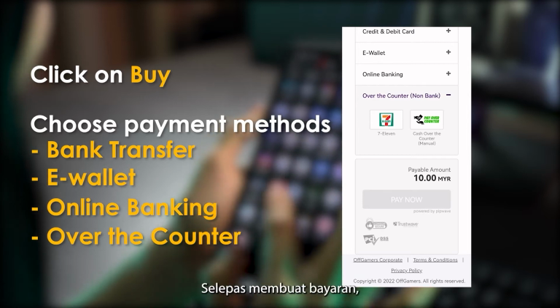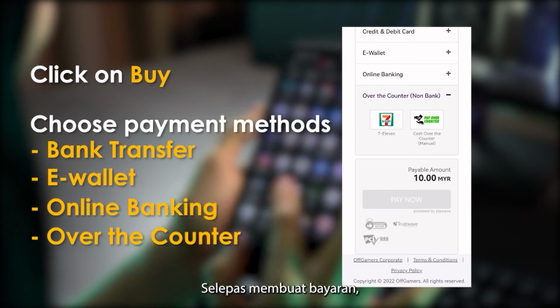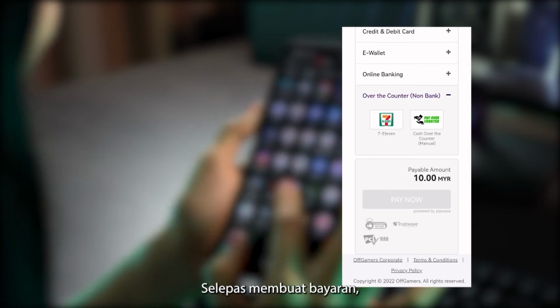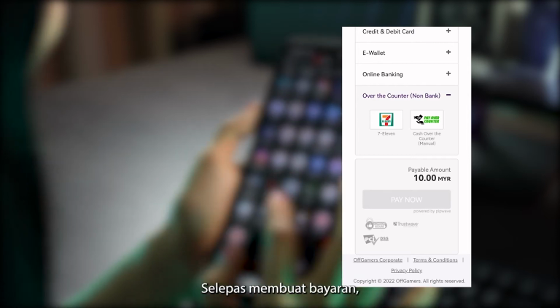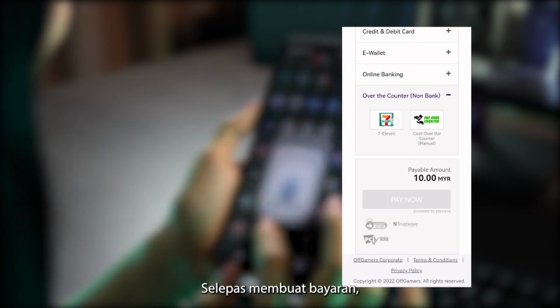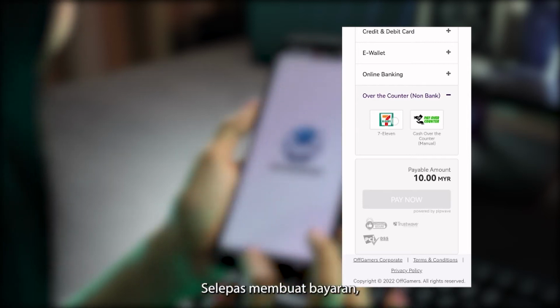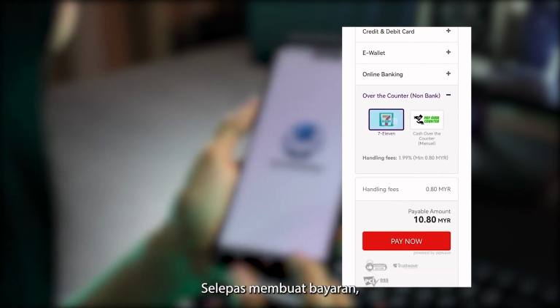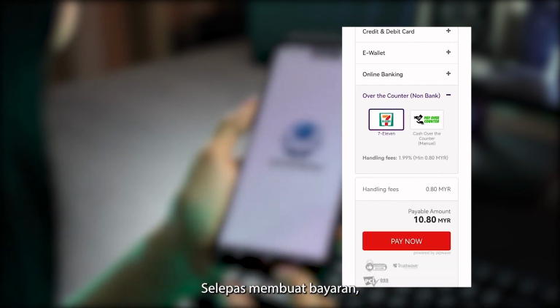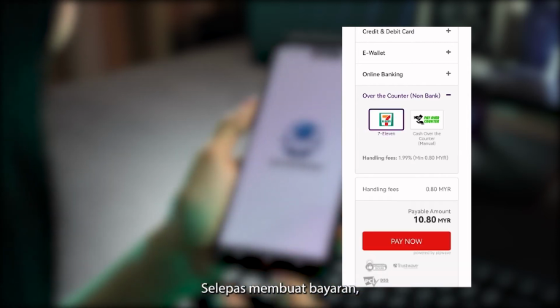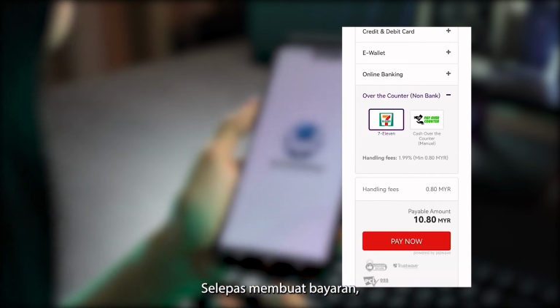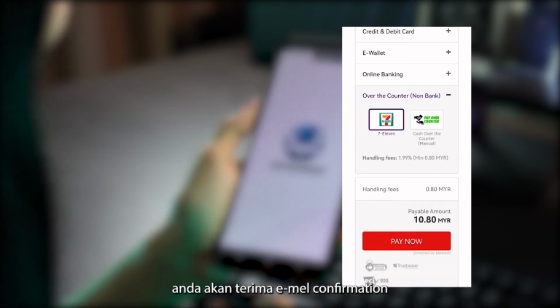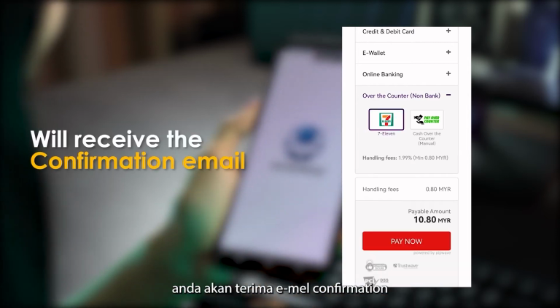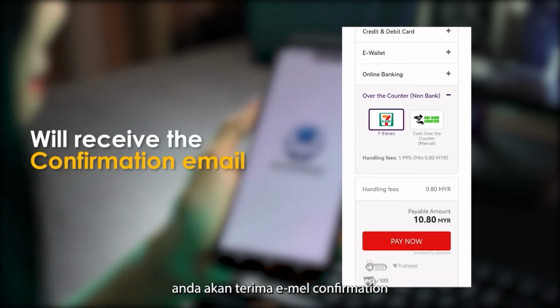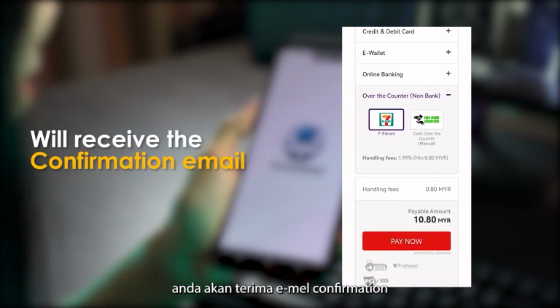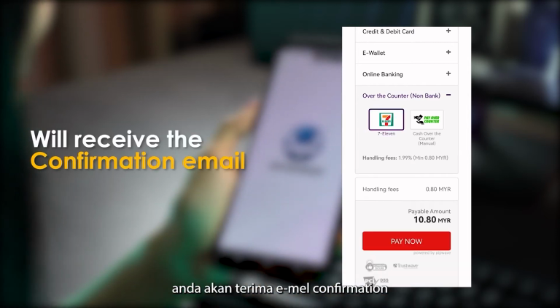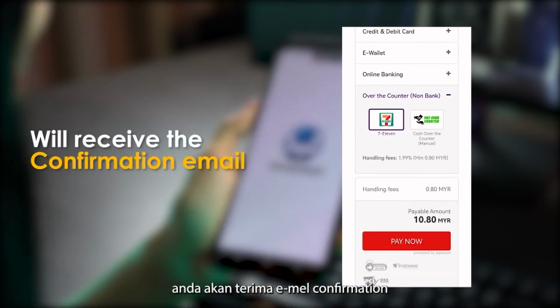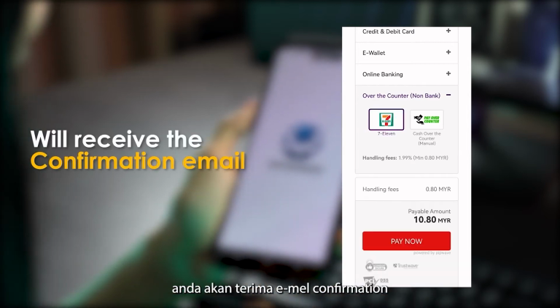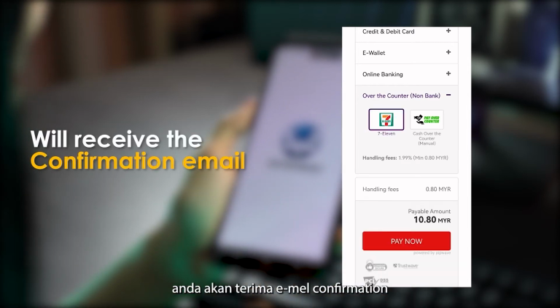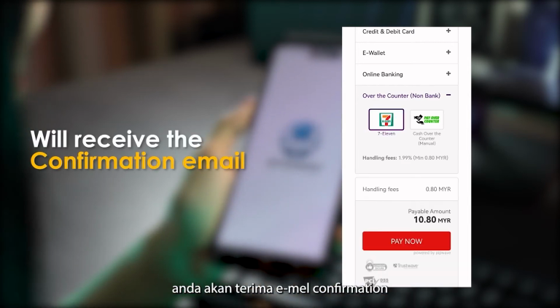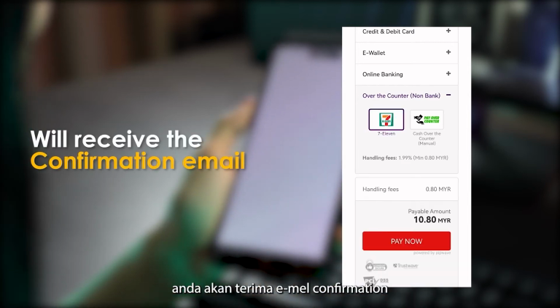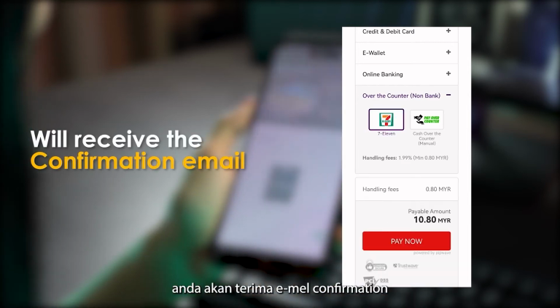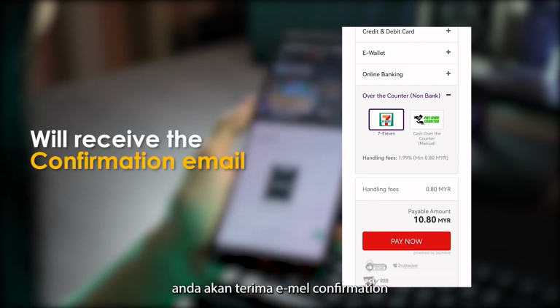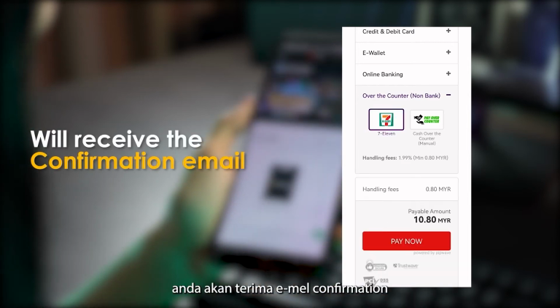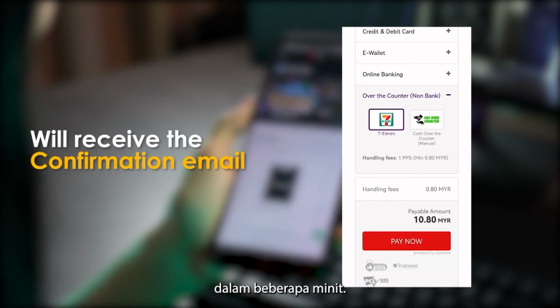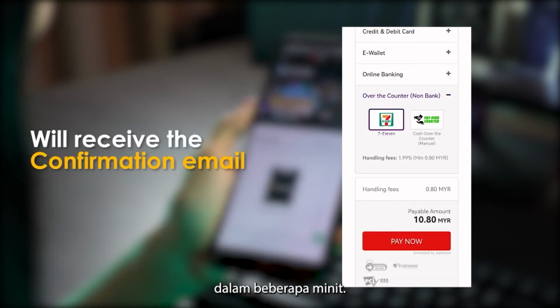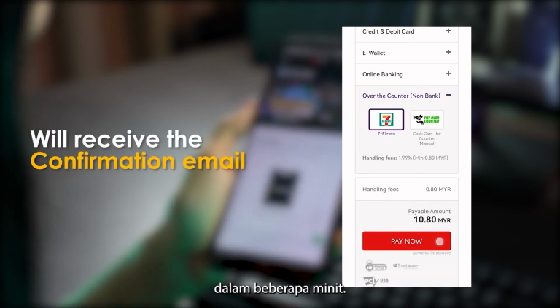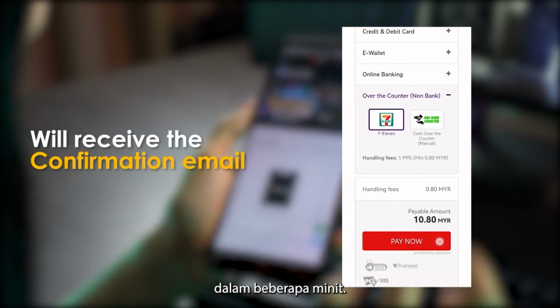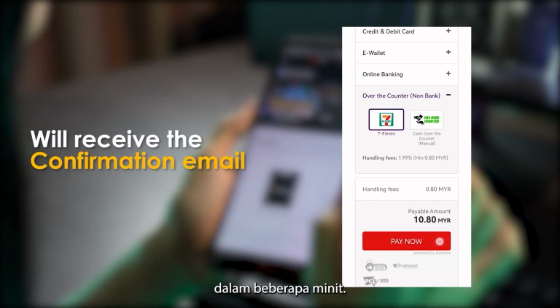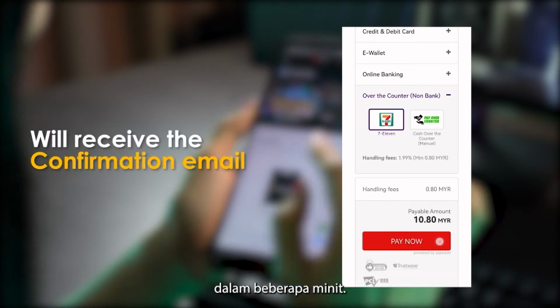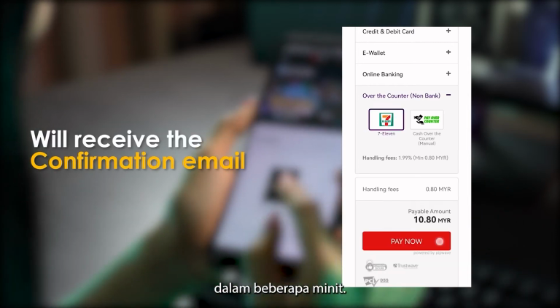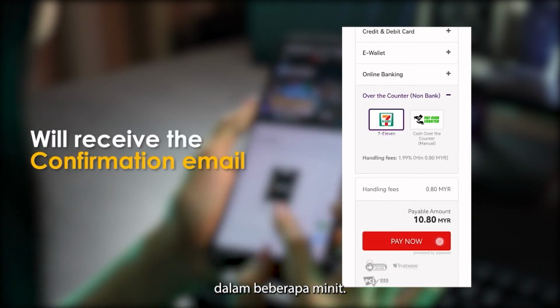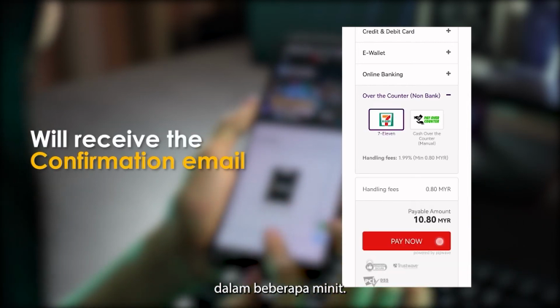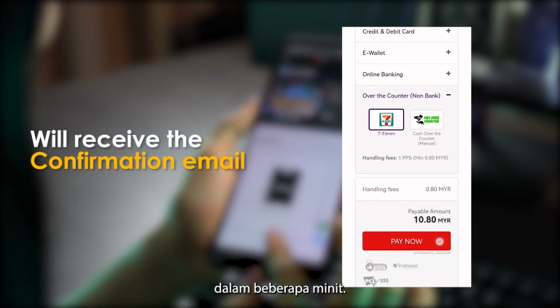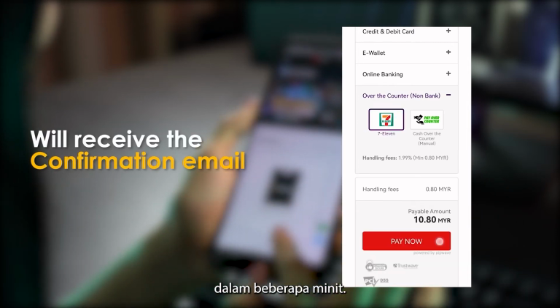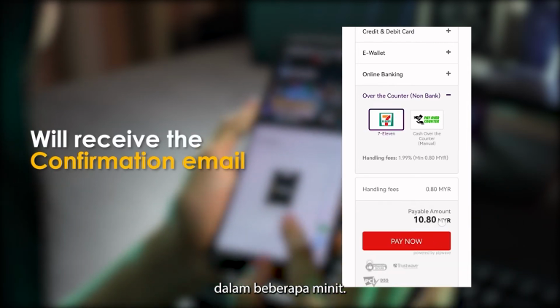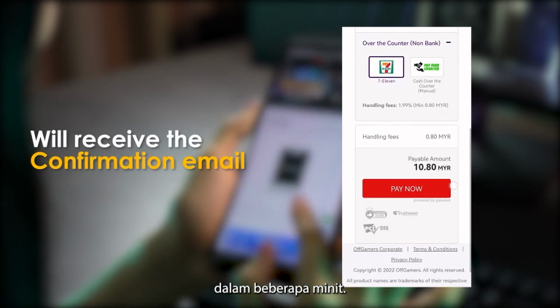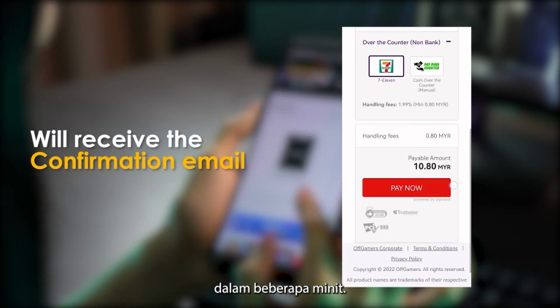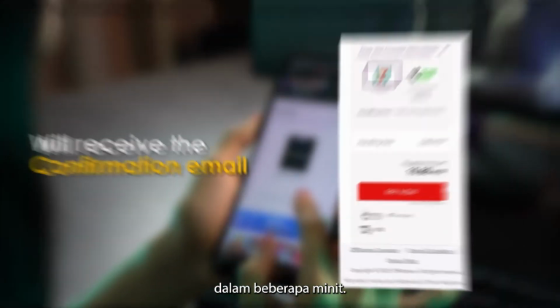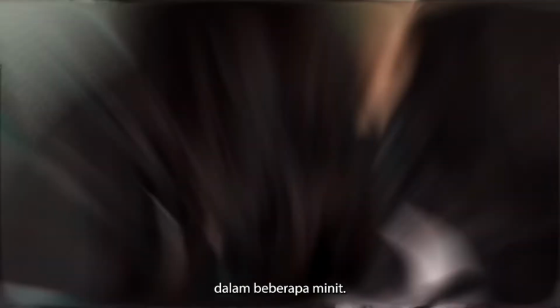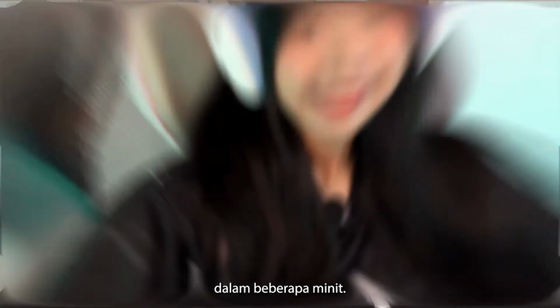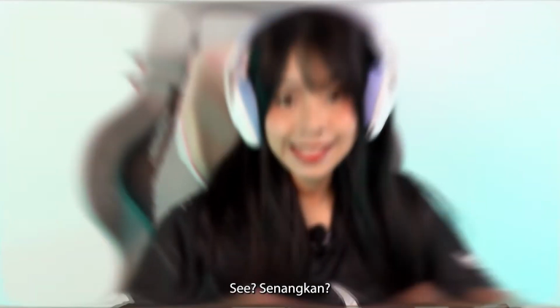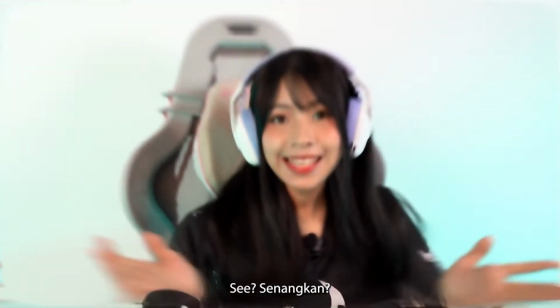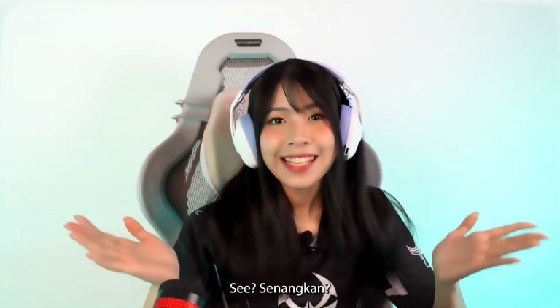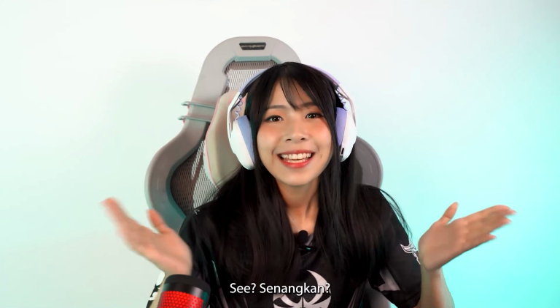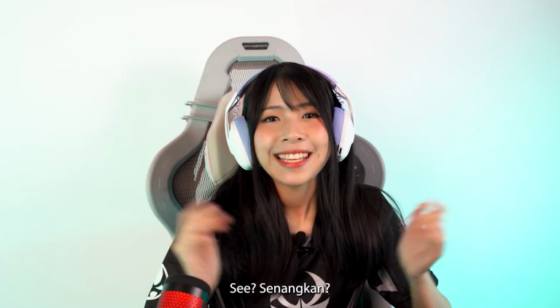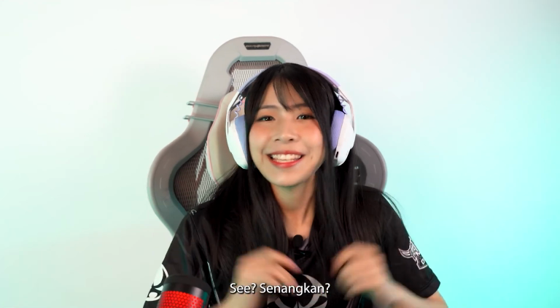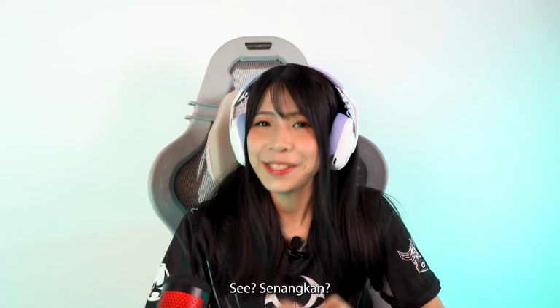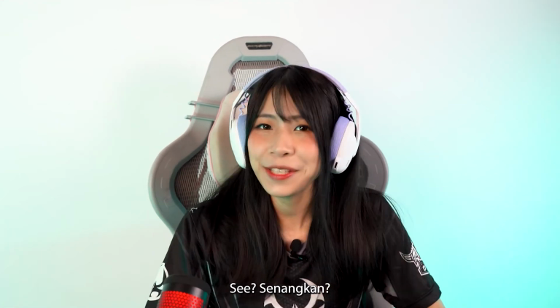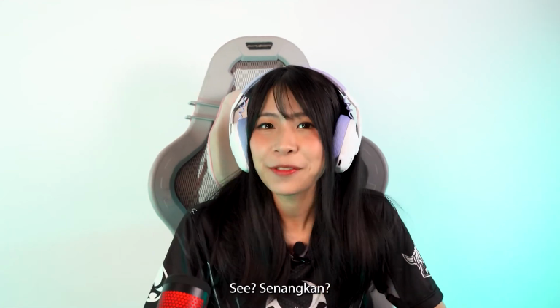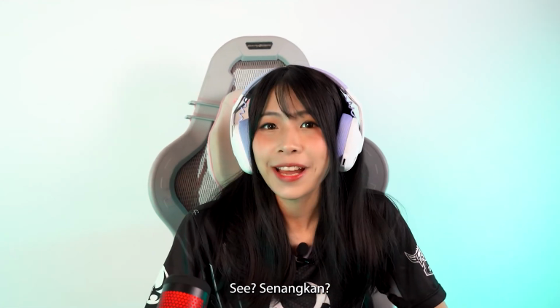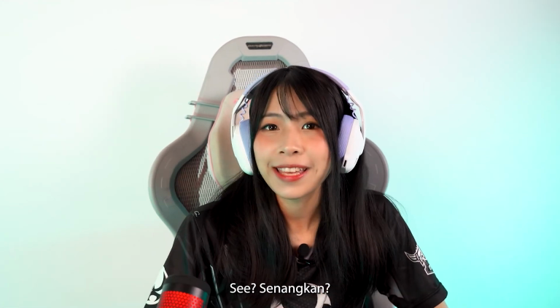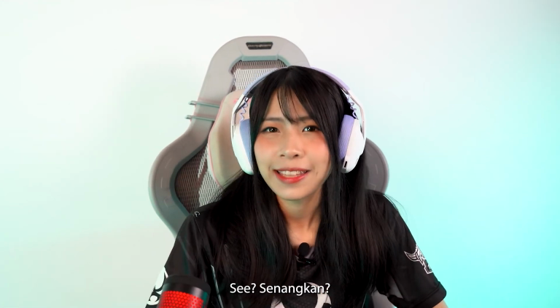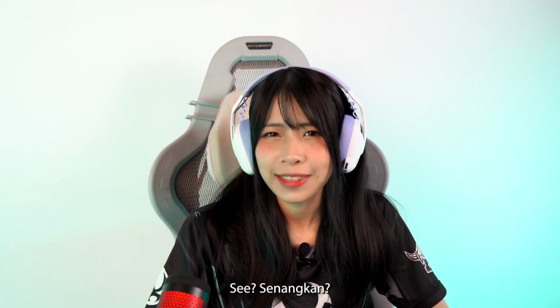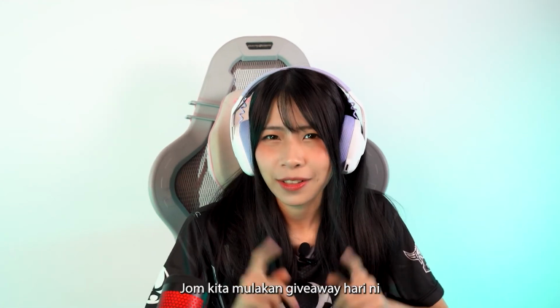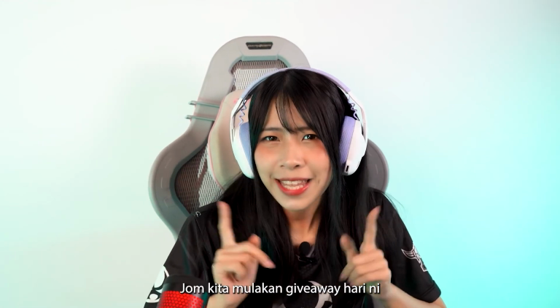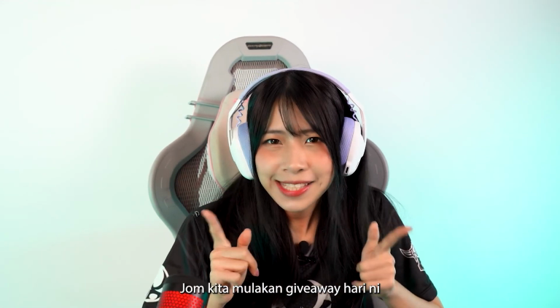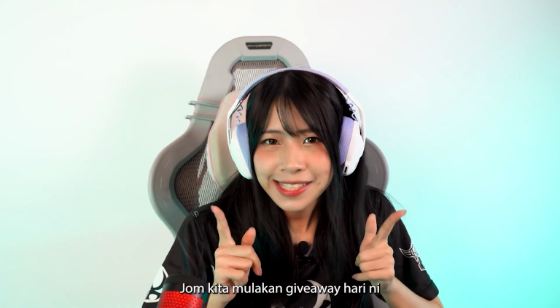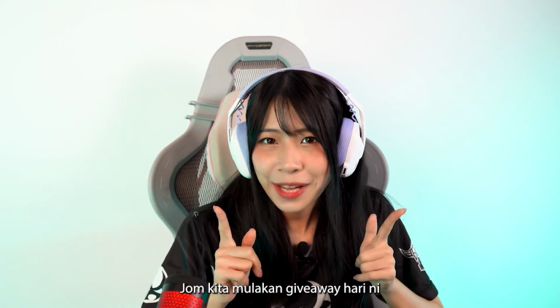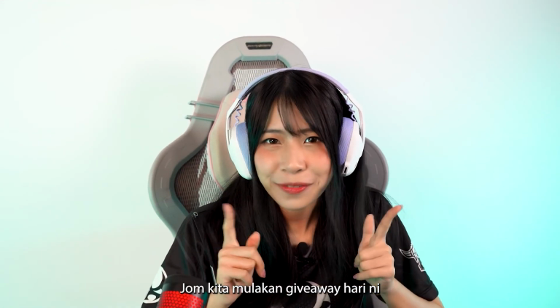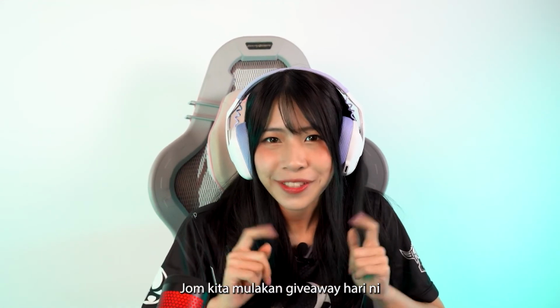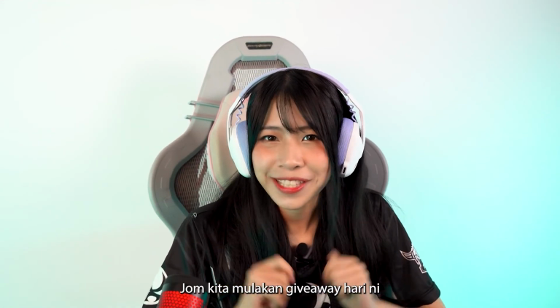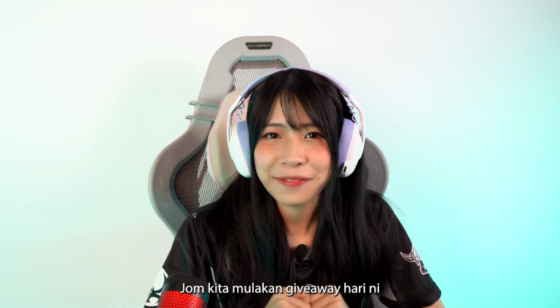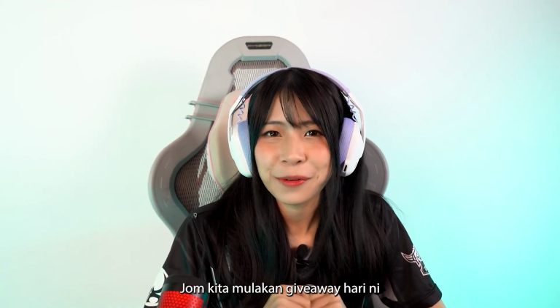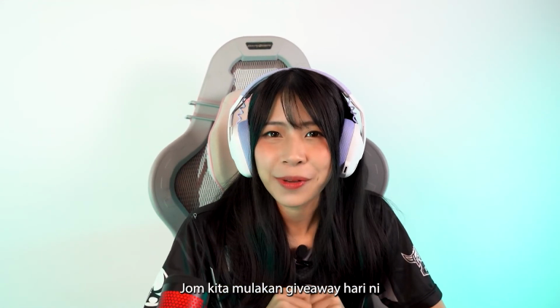After paying, you'll receive the confirmation email within minutes. Easy, right? Now let's start with the giveaway.